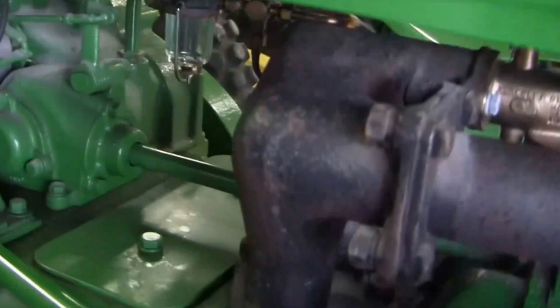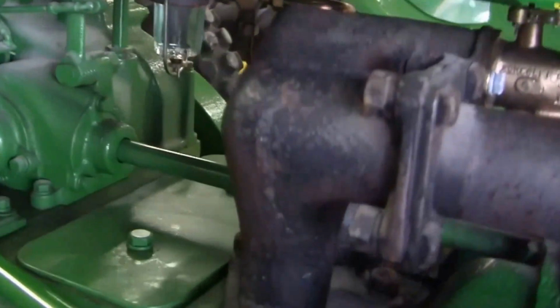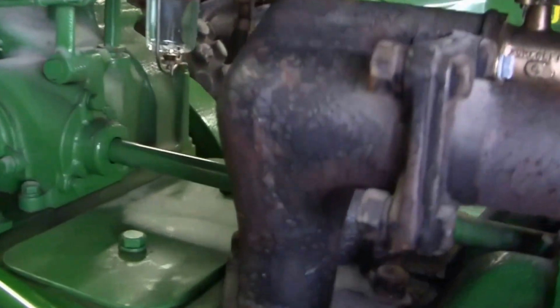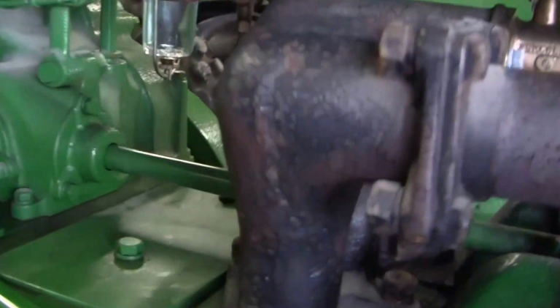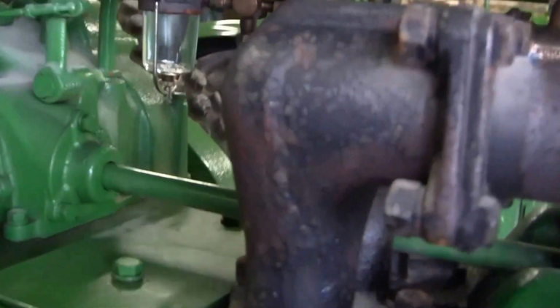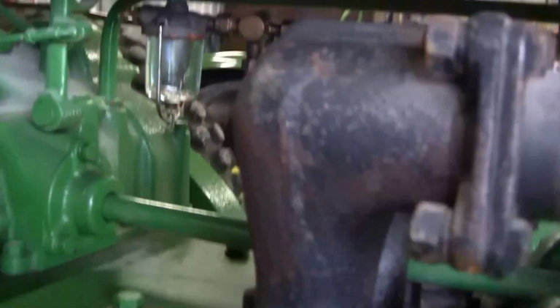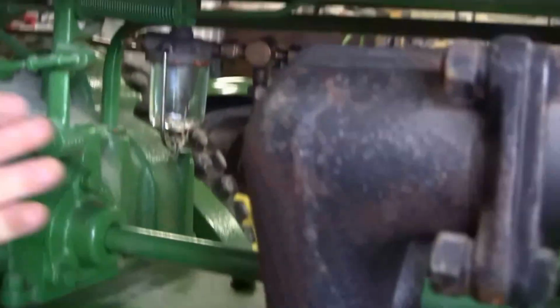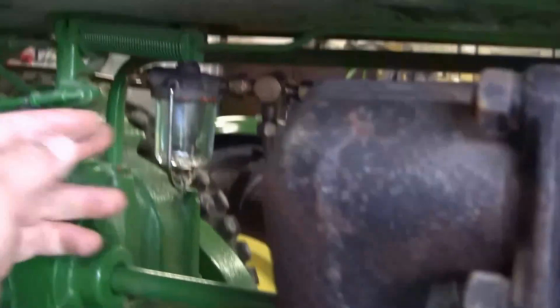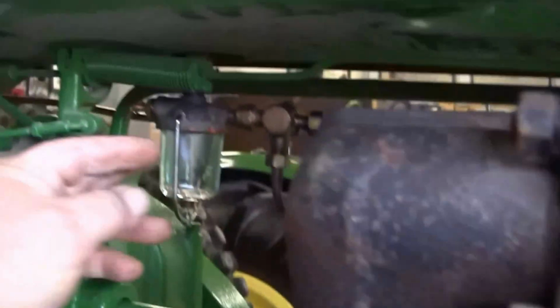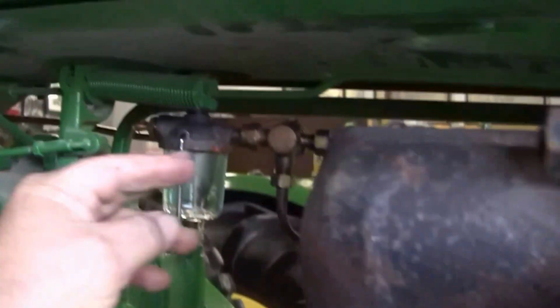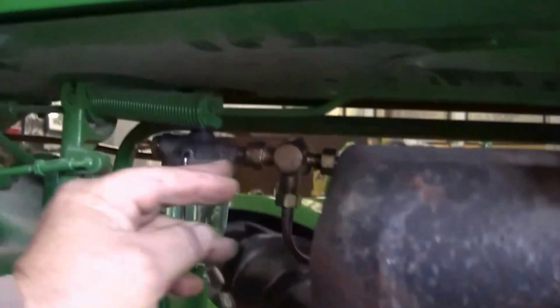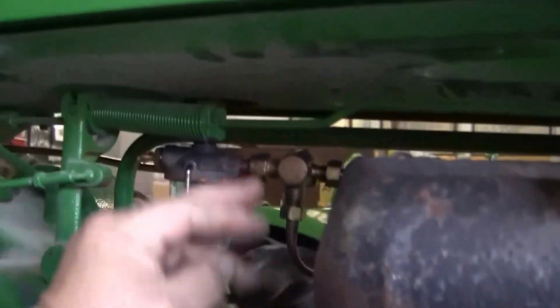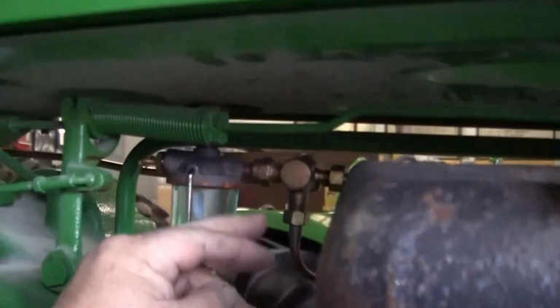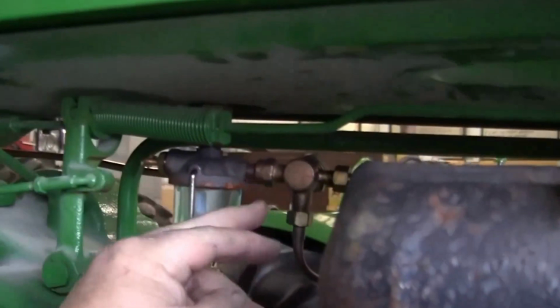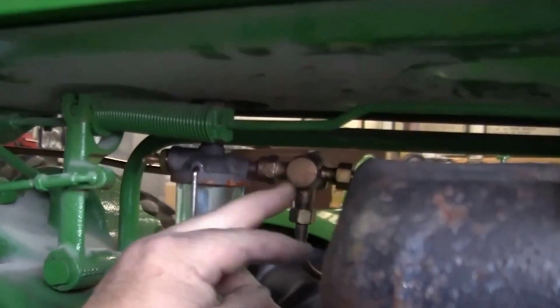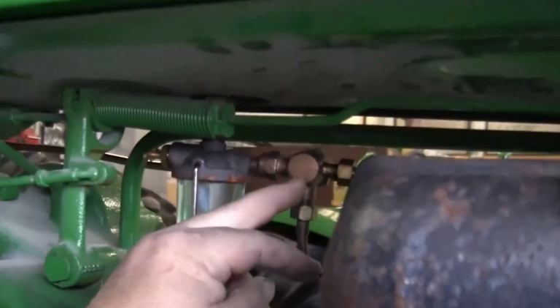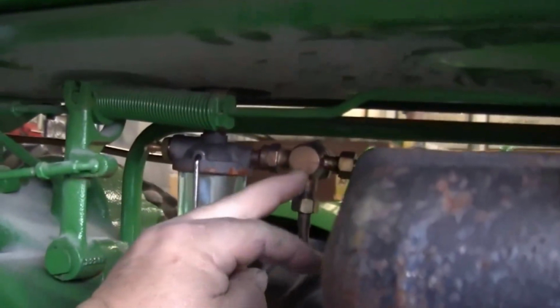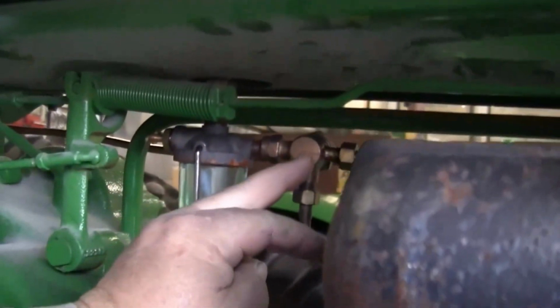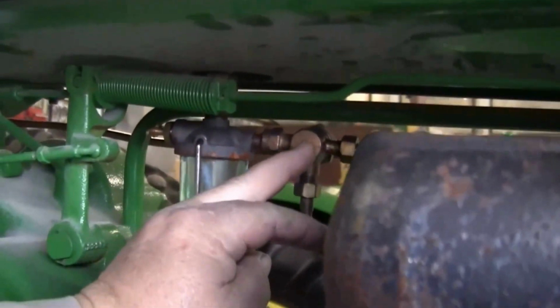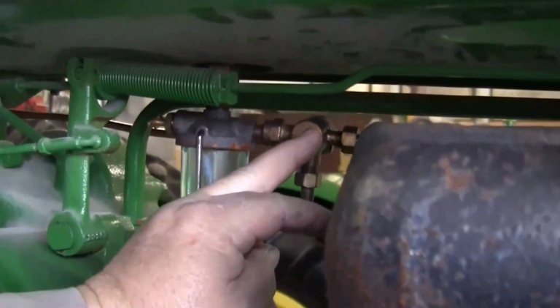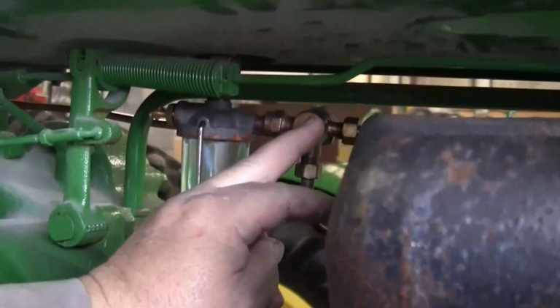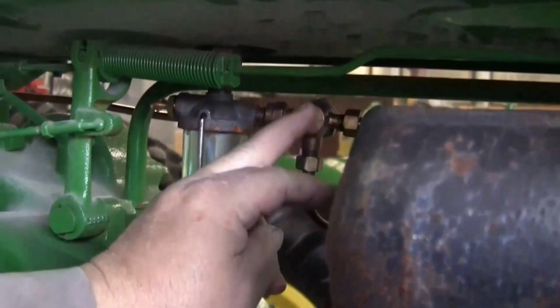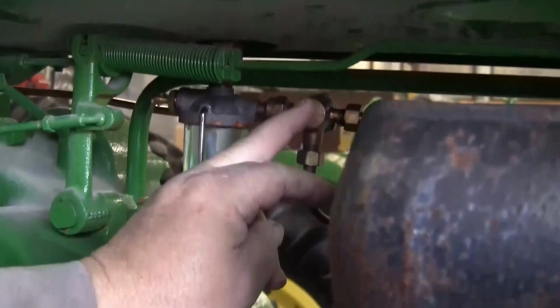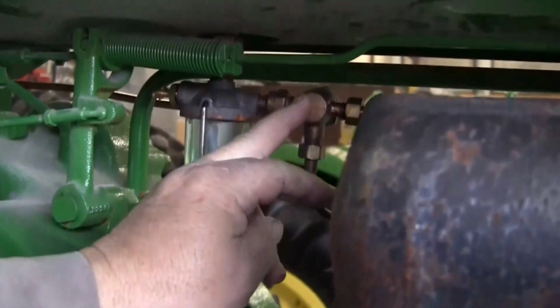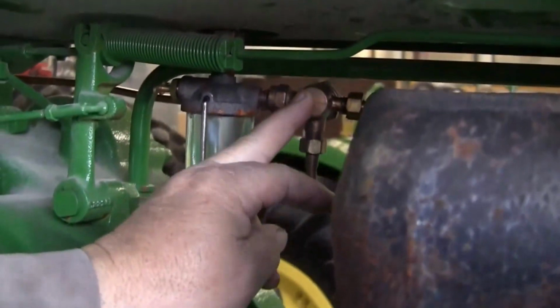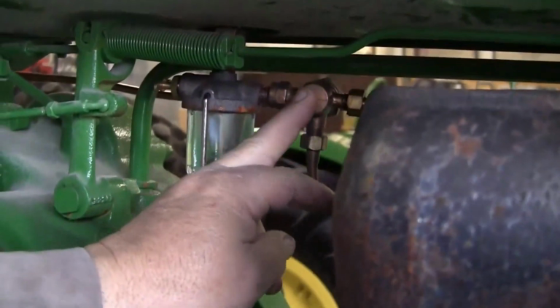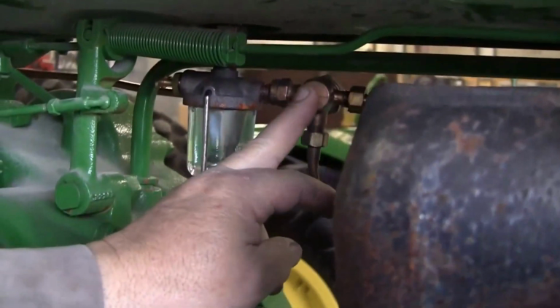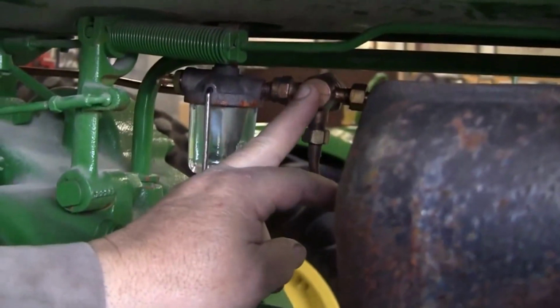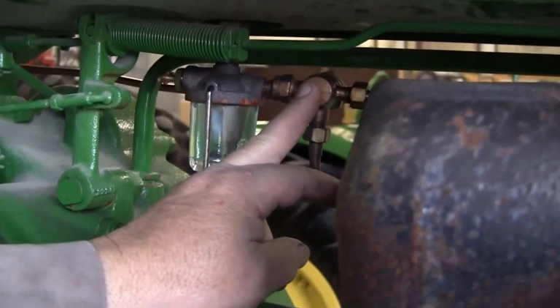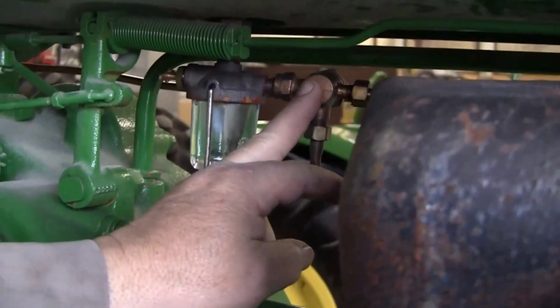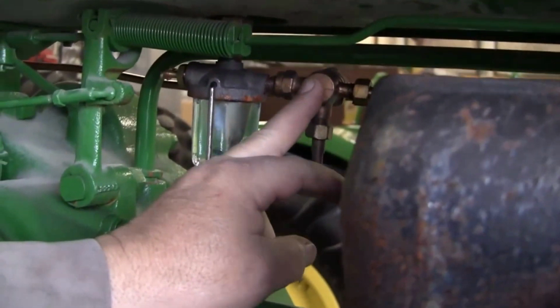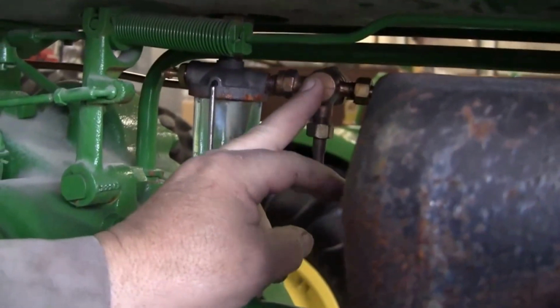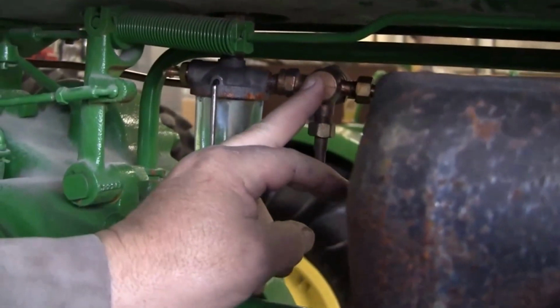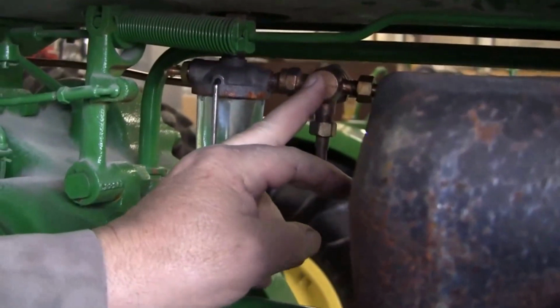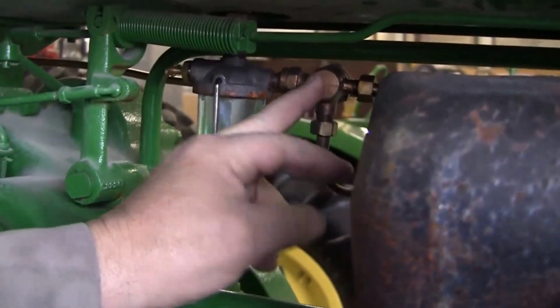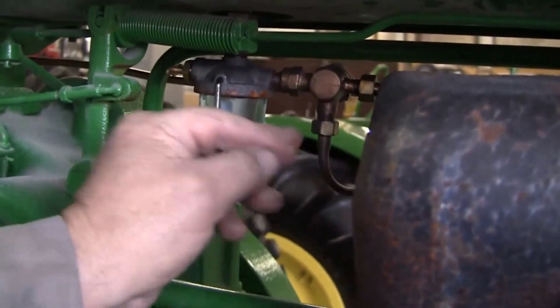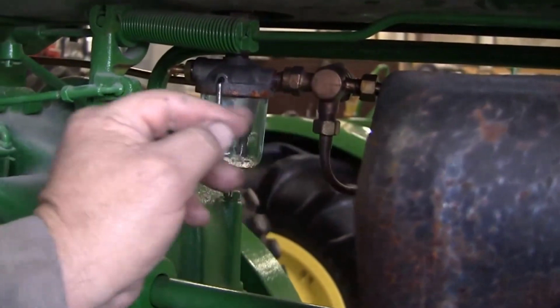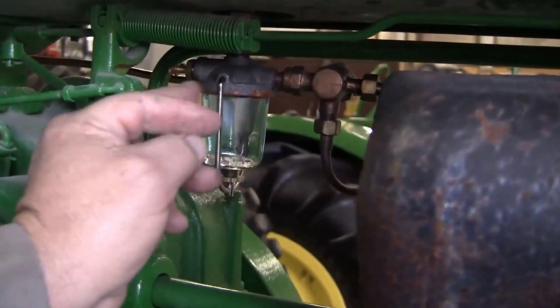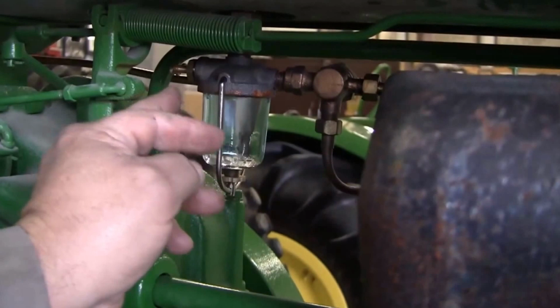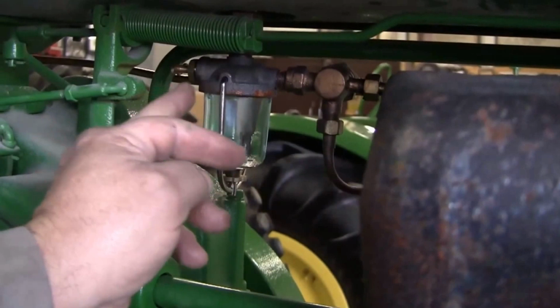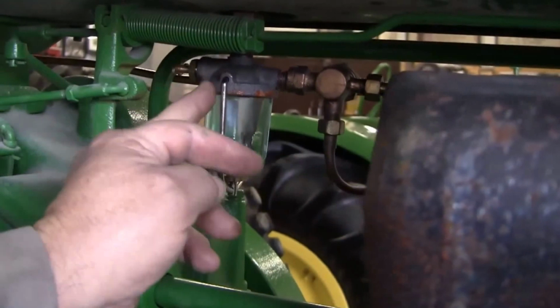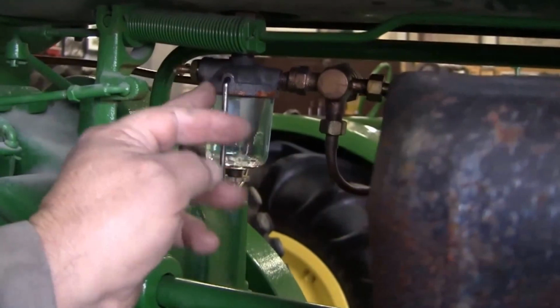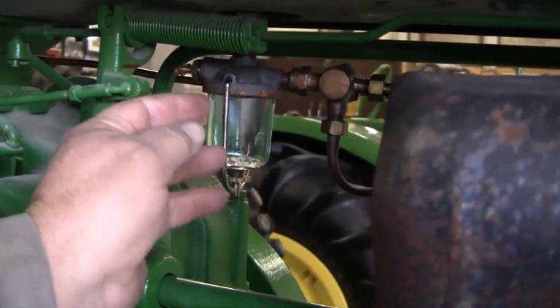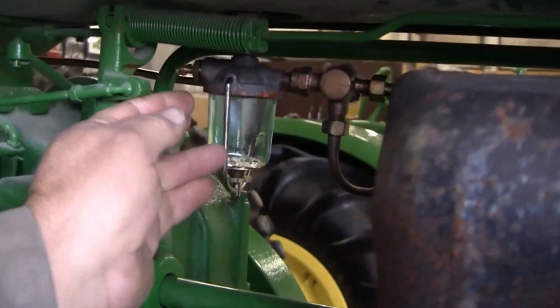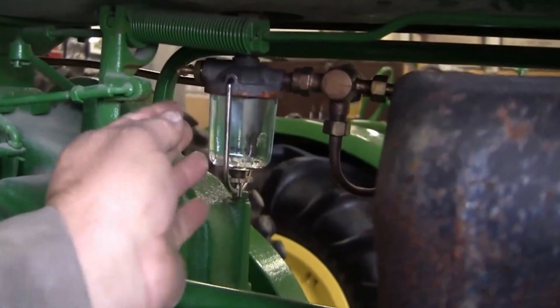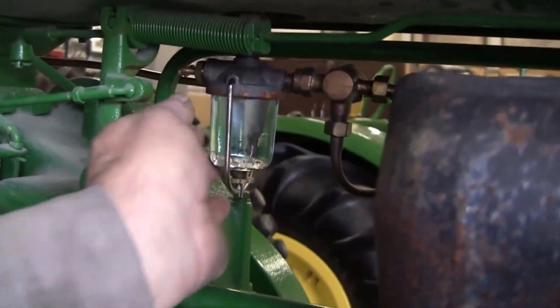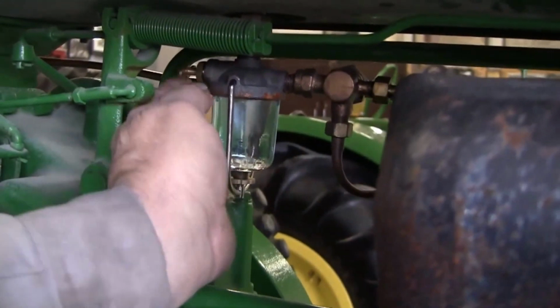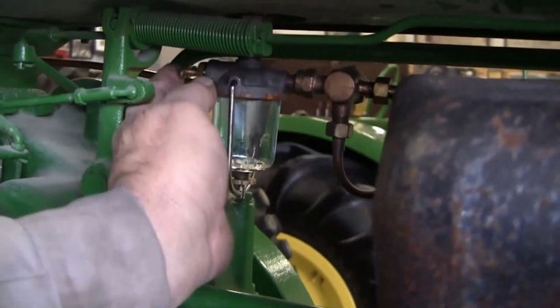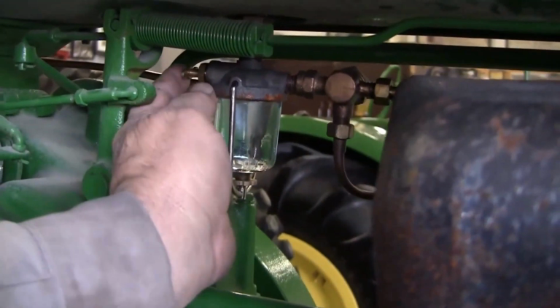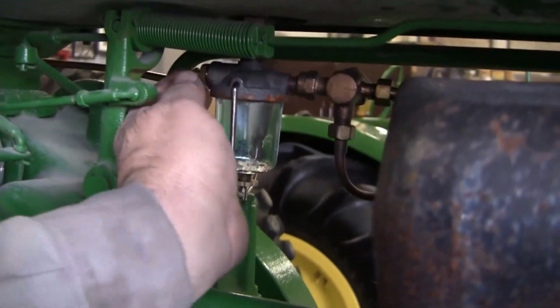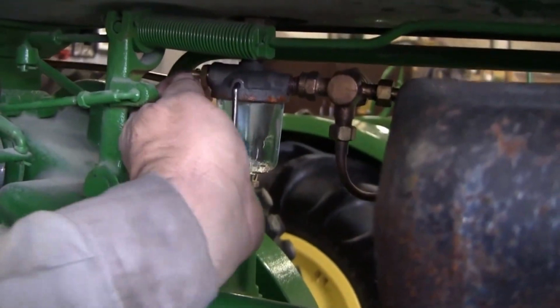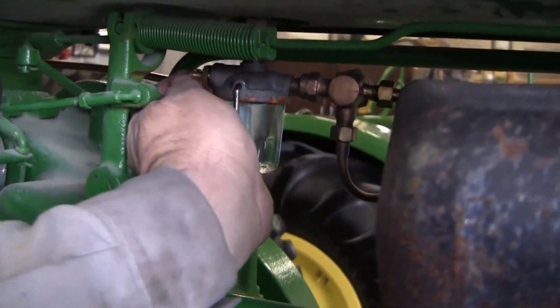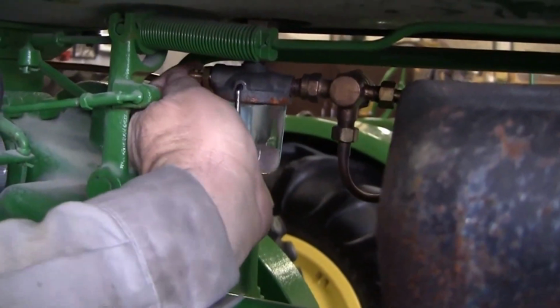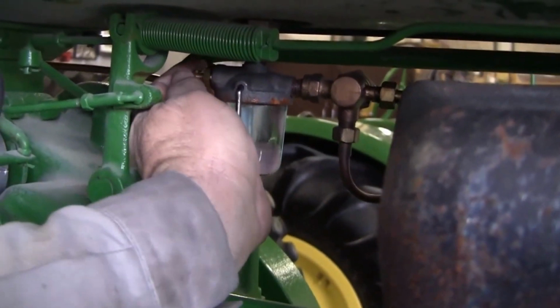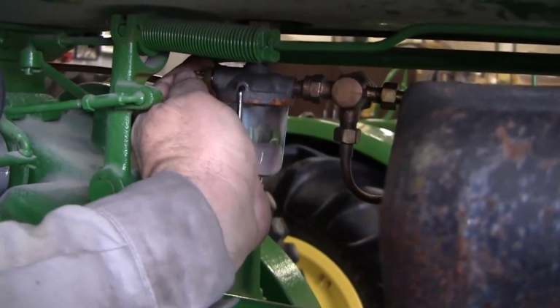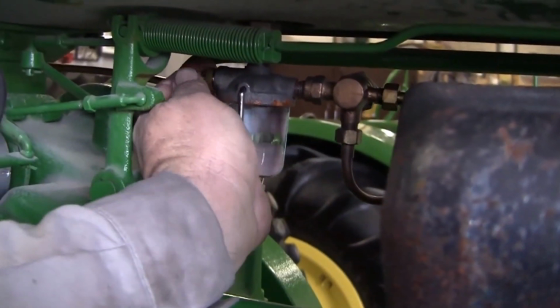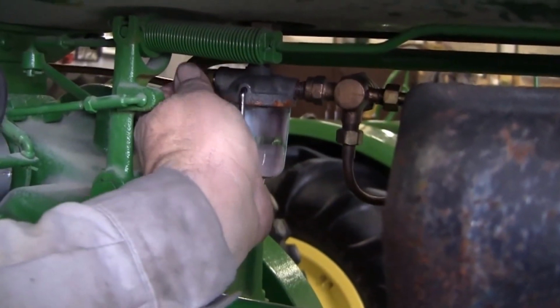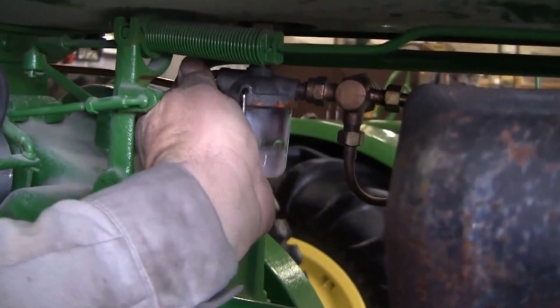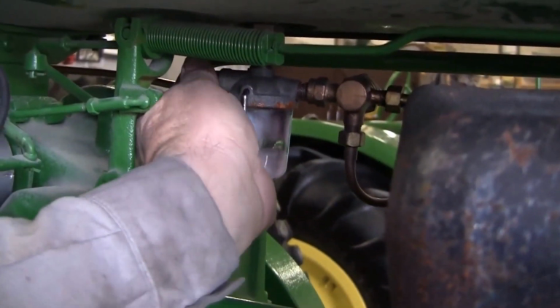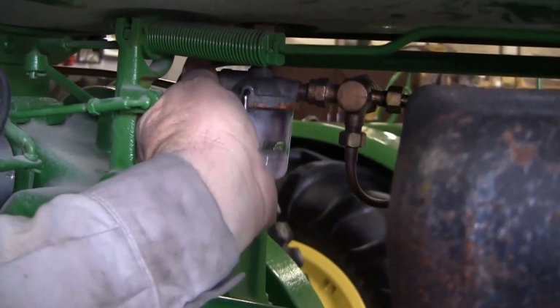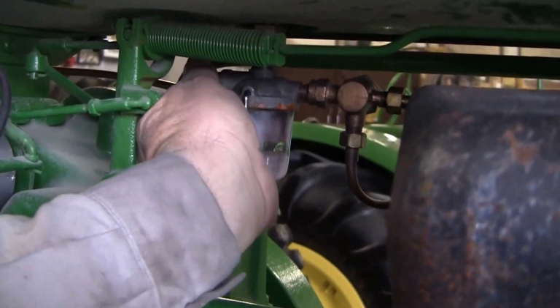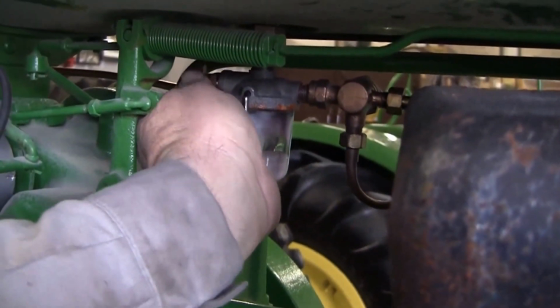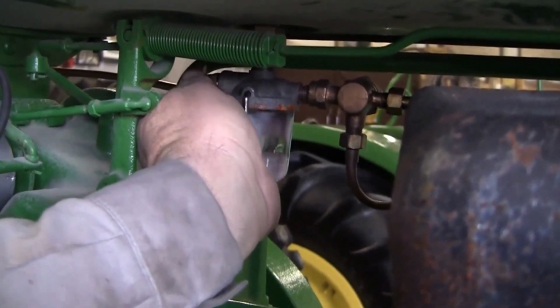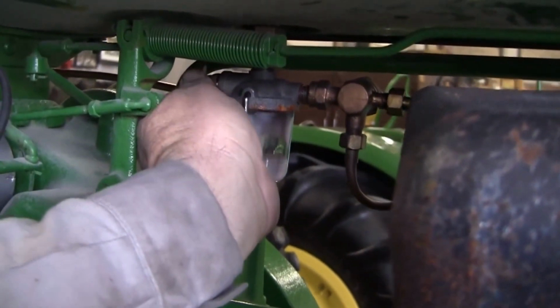We're going to turn the gas on like the other one. The front valve — you leave the front valve alone, you only use the back valve. It's off now, we're going to turn it on right now.